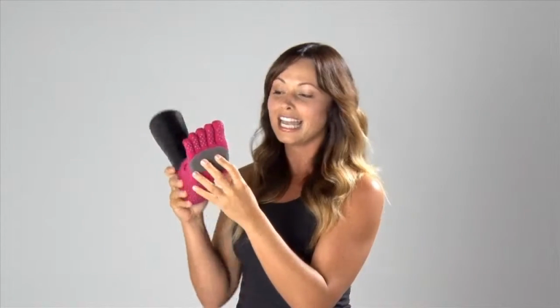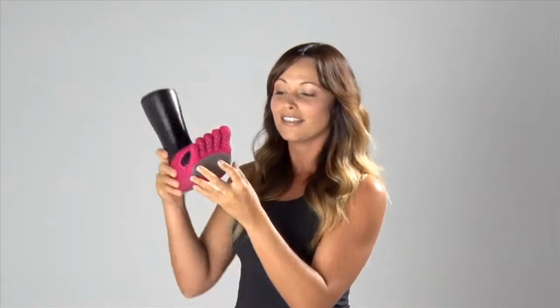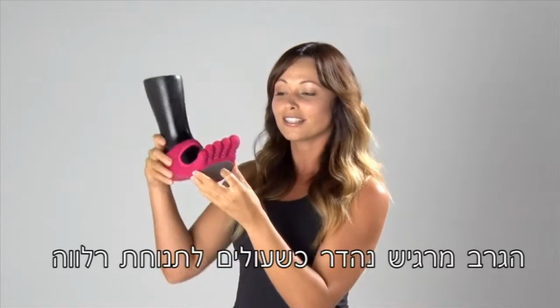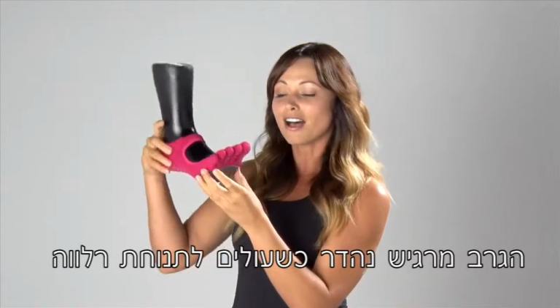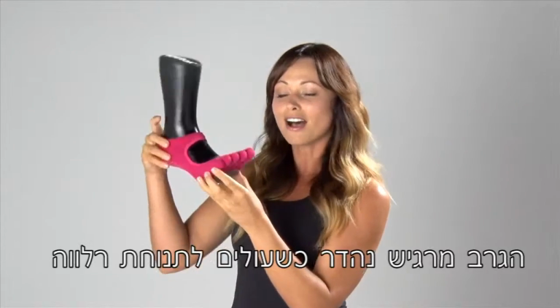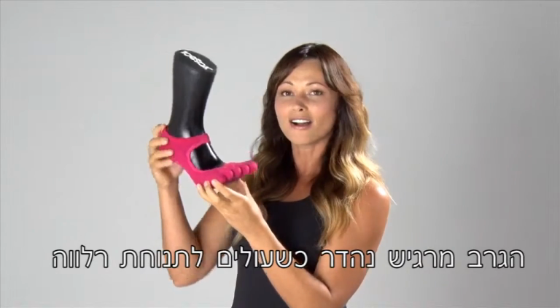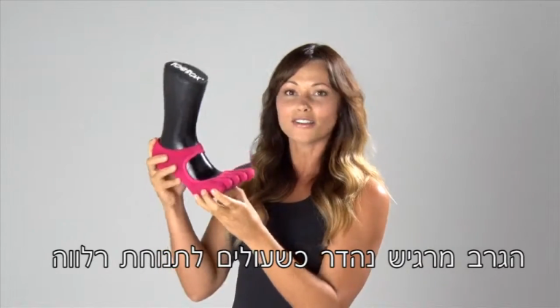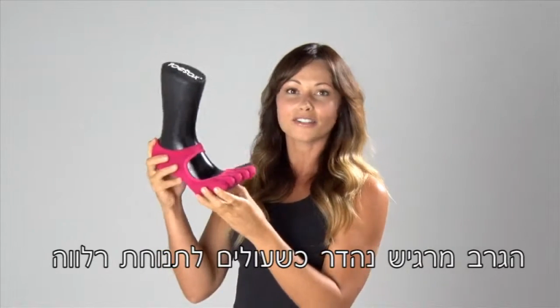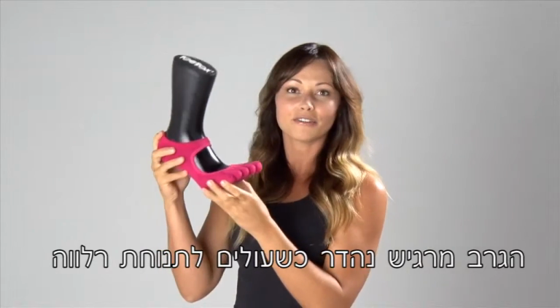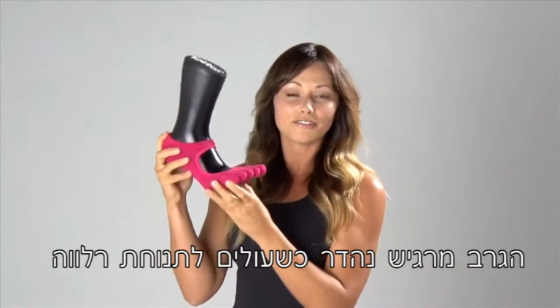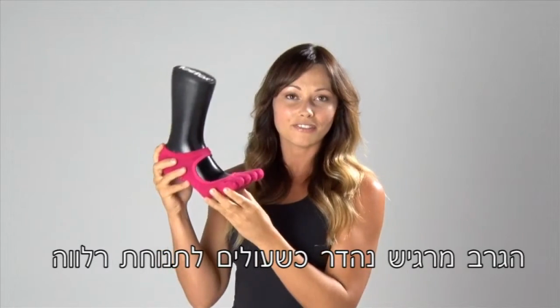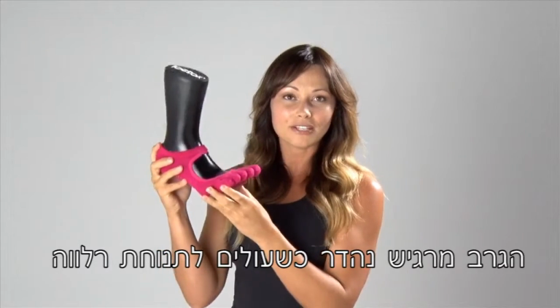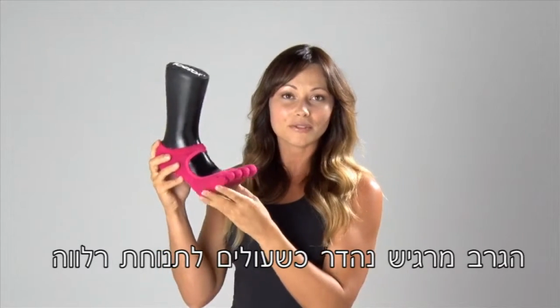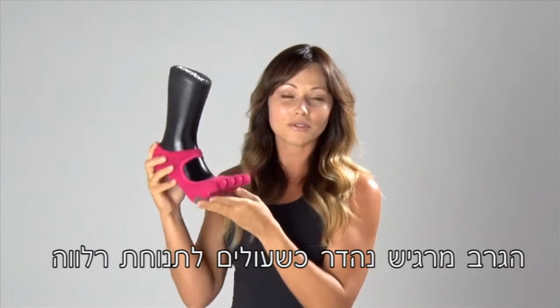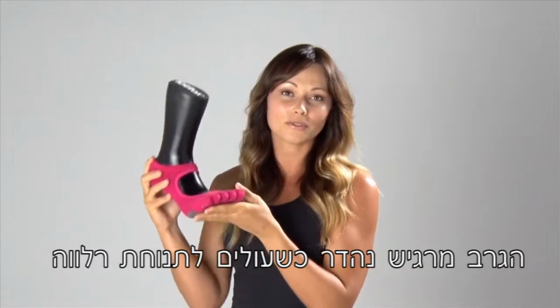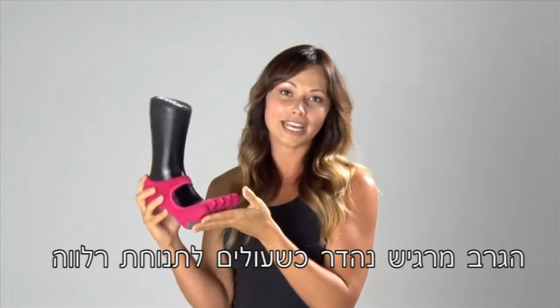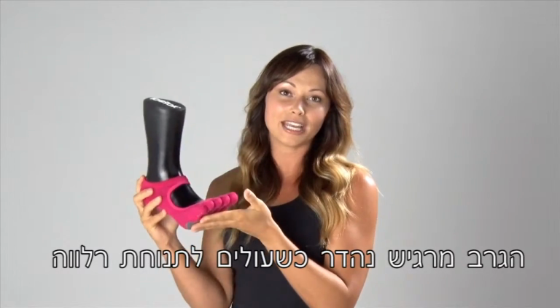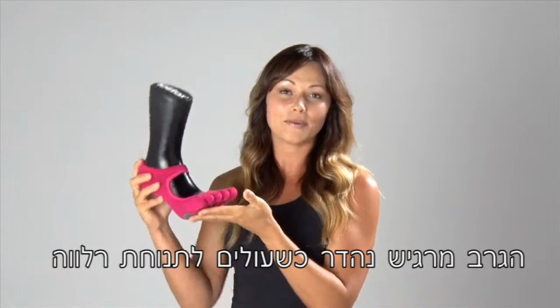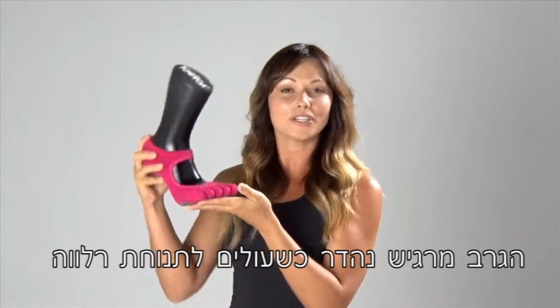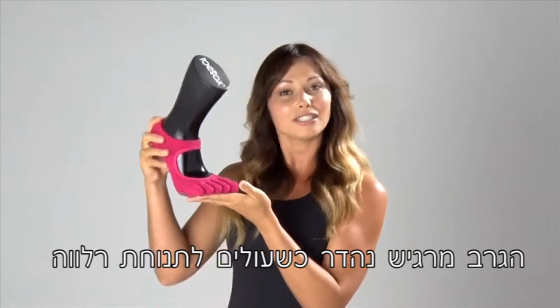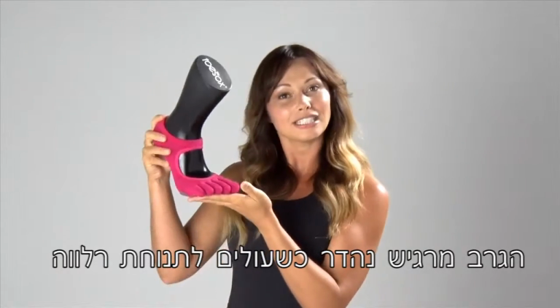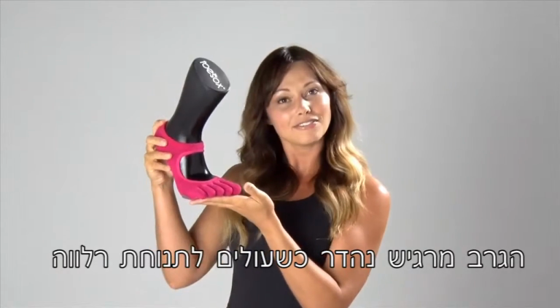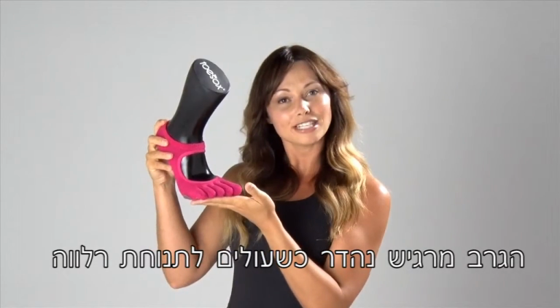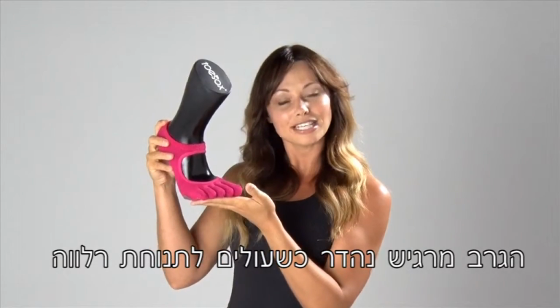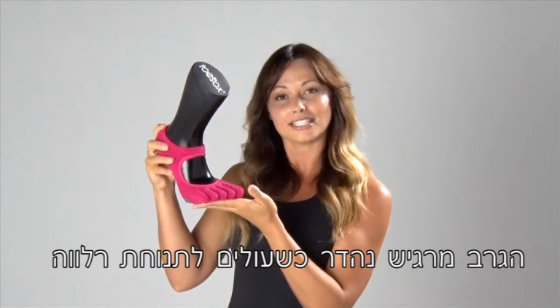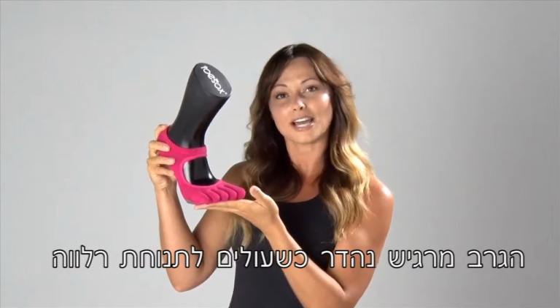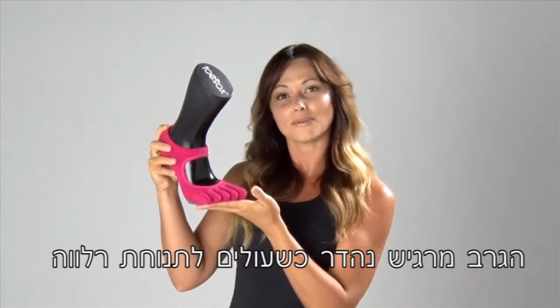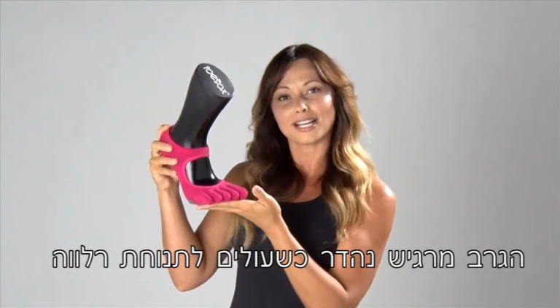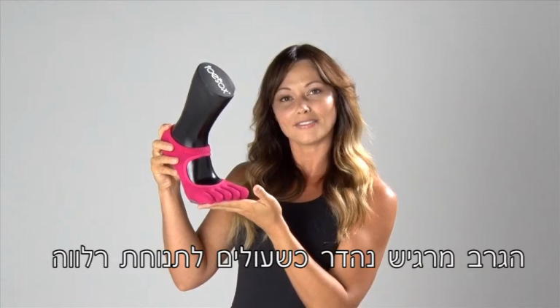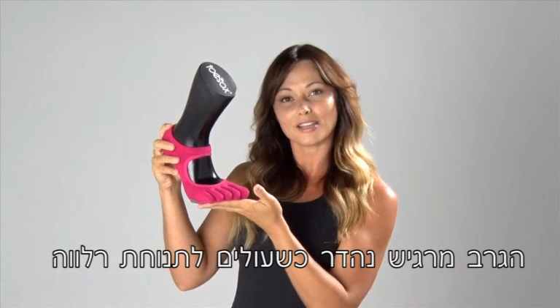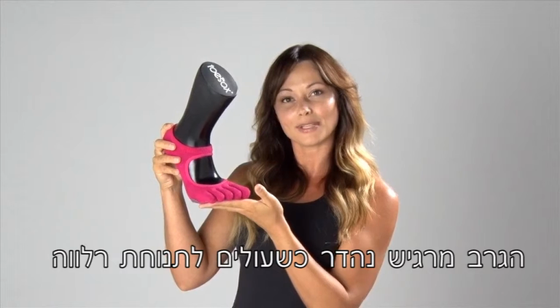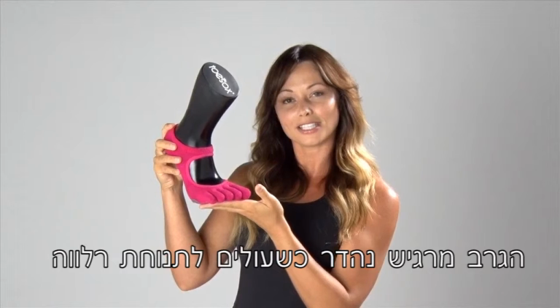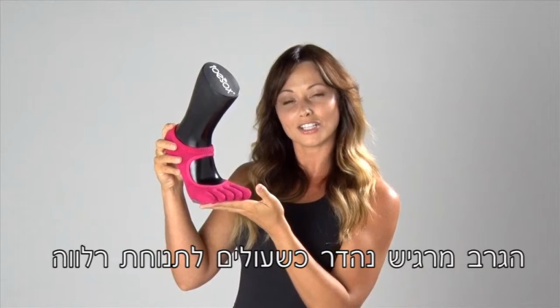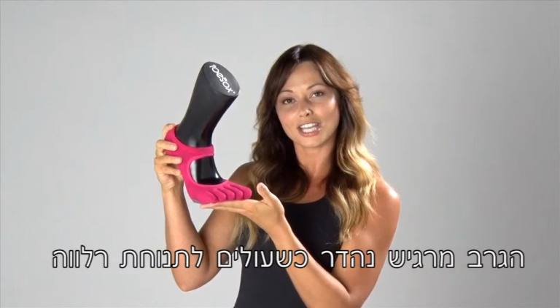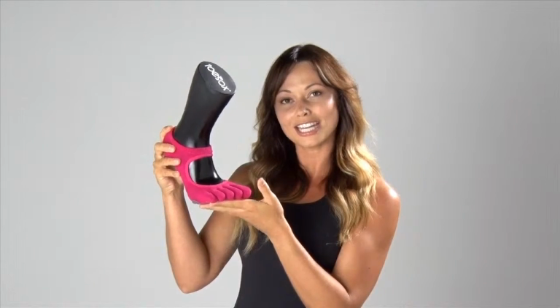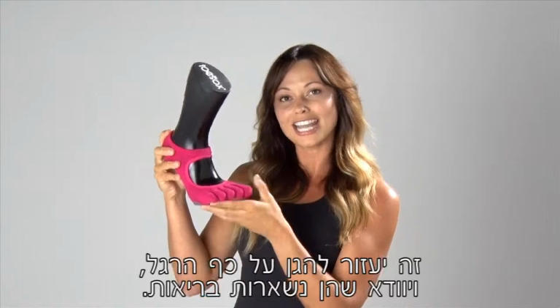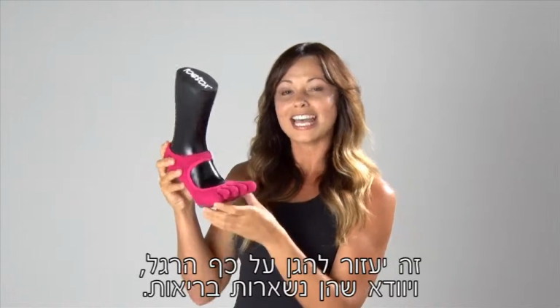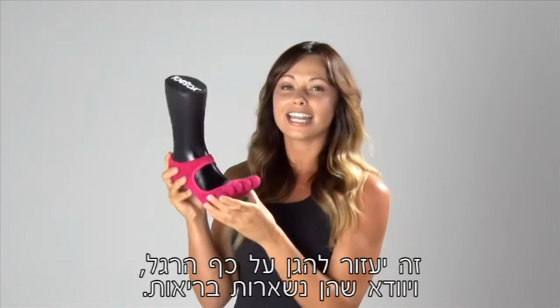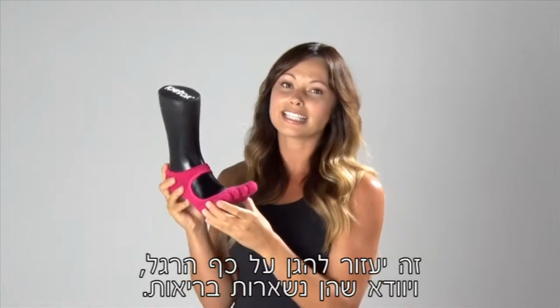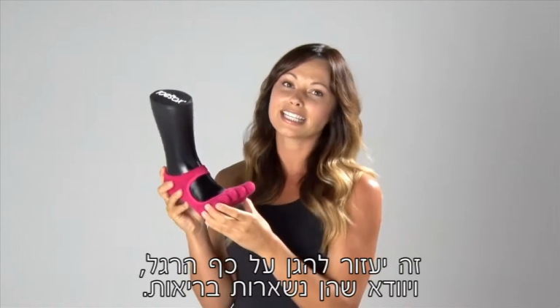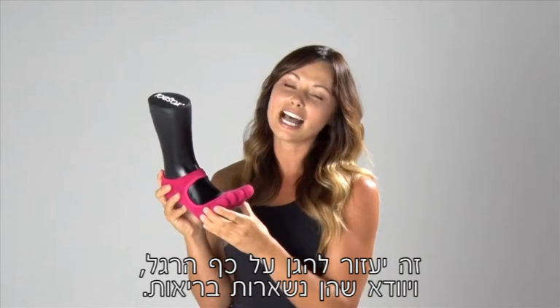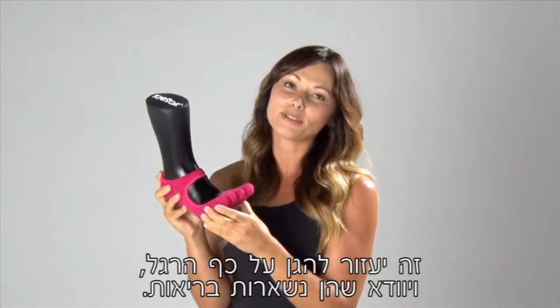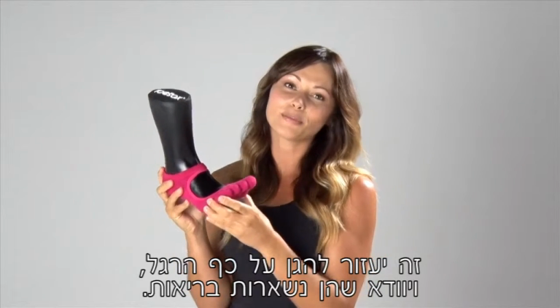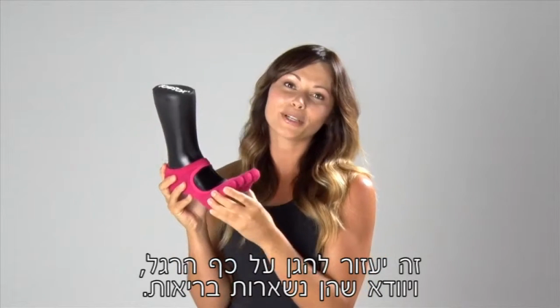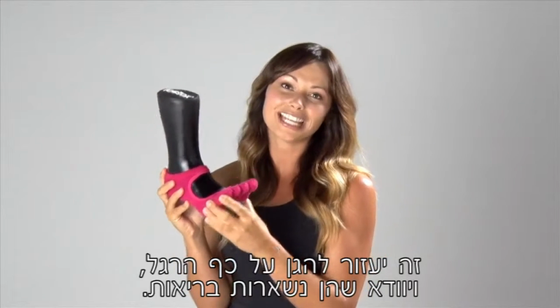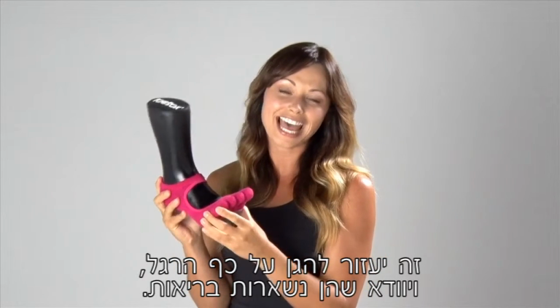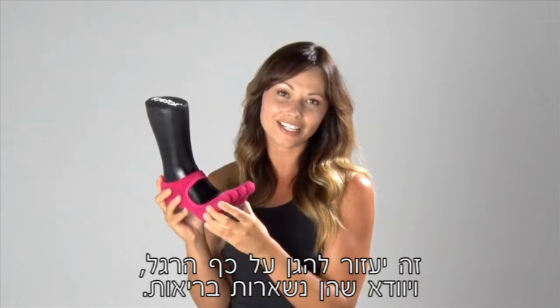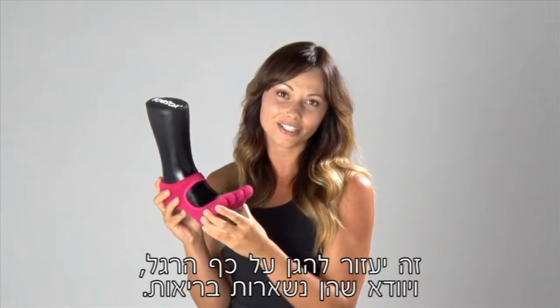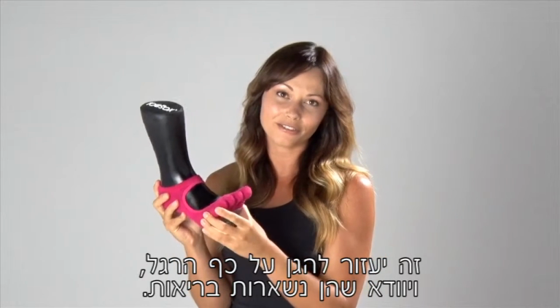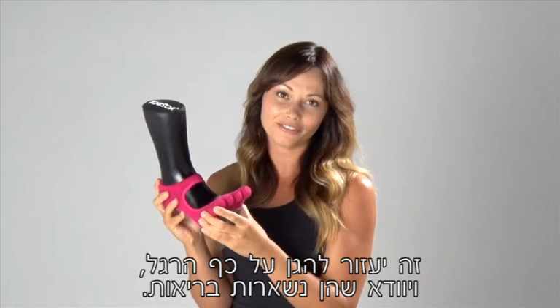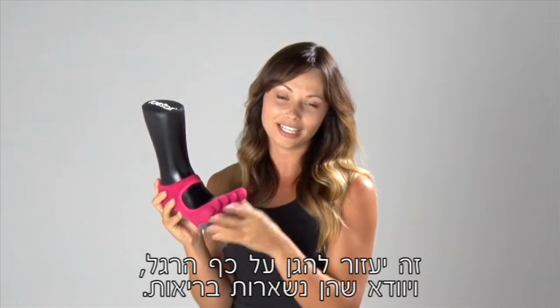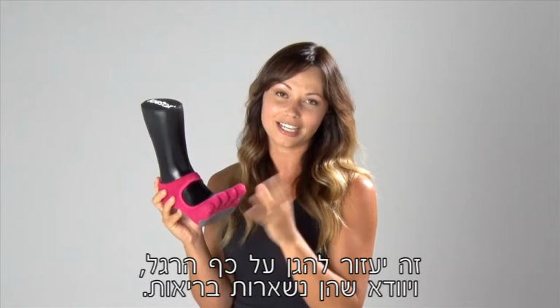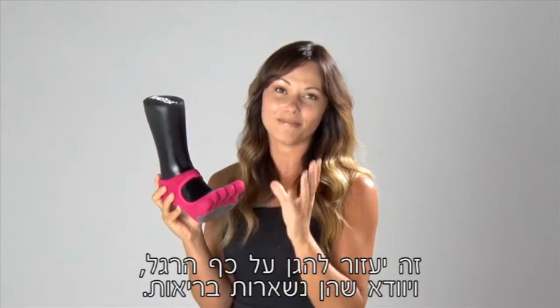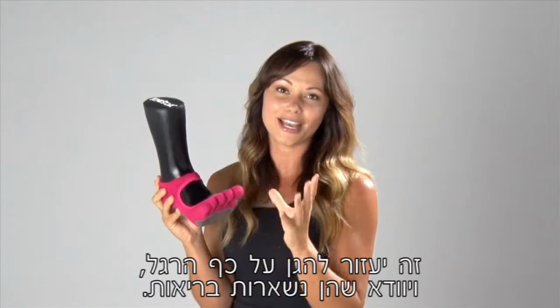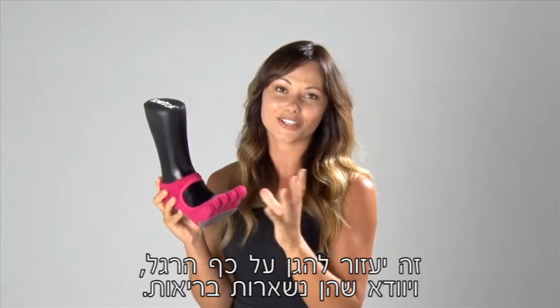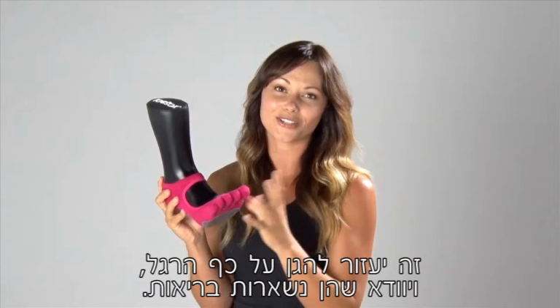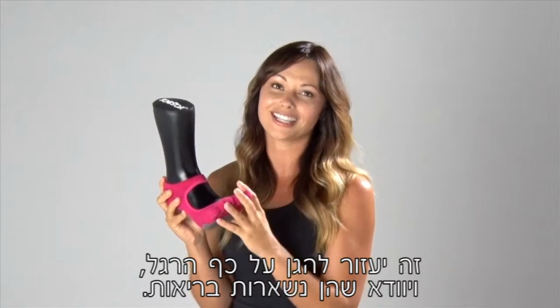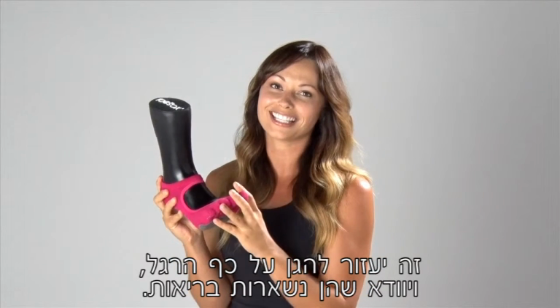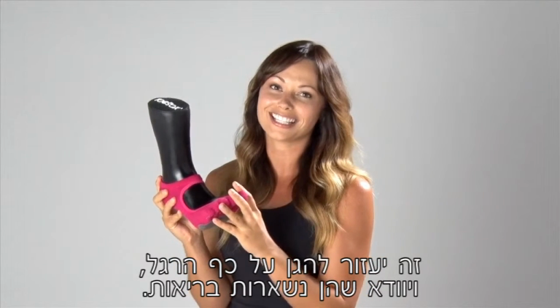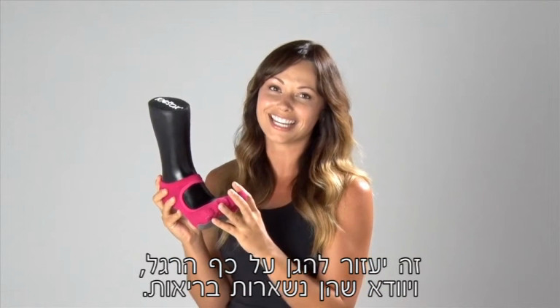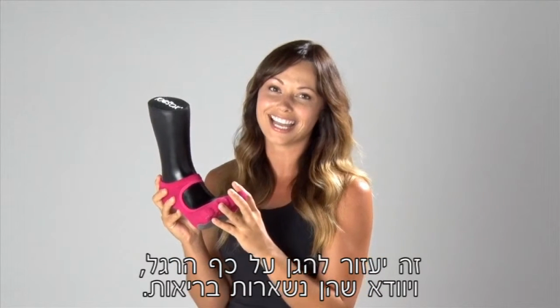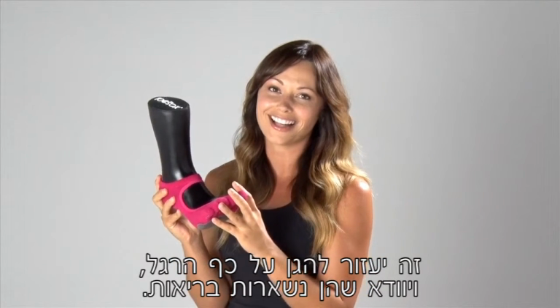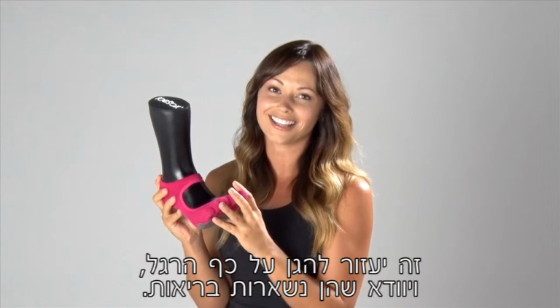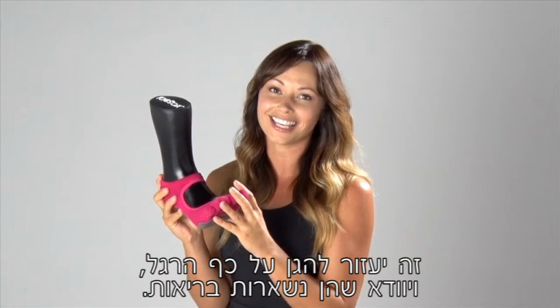The sock also feels great when you're lifted into that relevé position and it's going to help to protect your feet and make sure that they stay healthy.